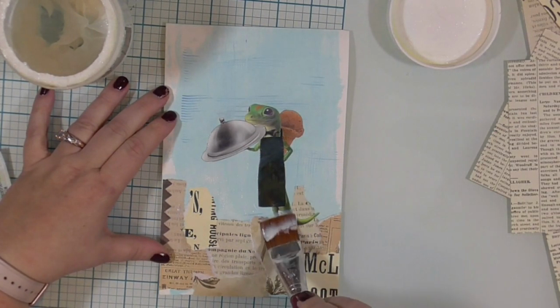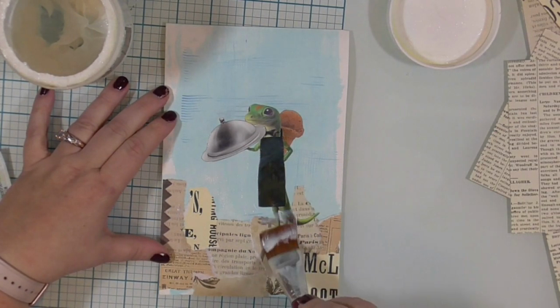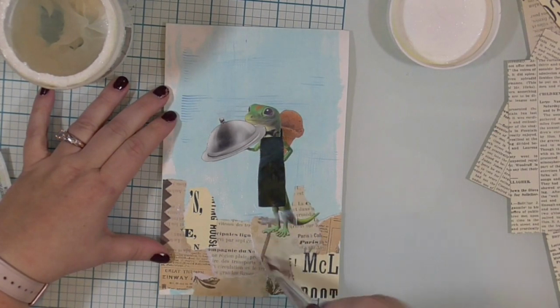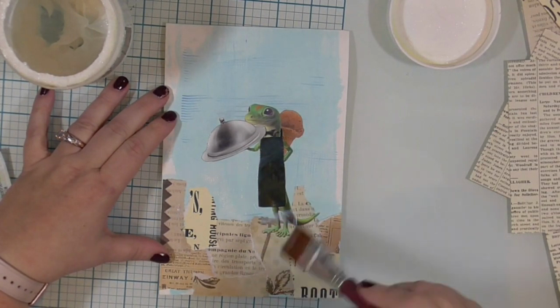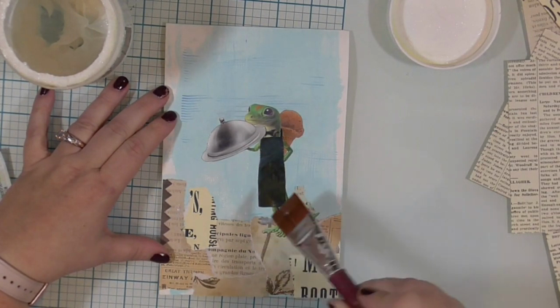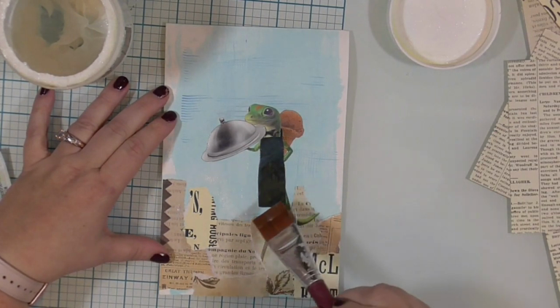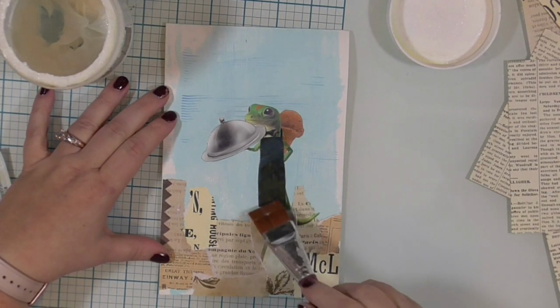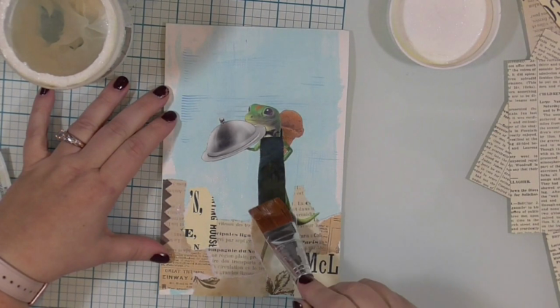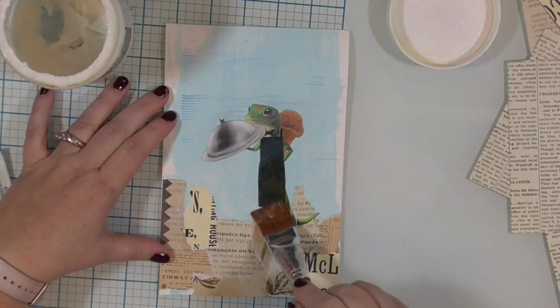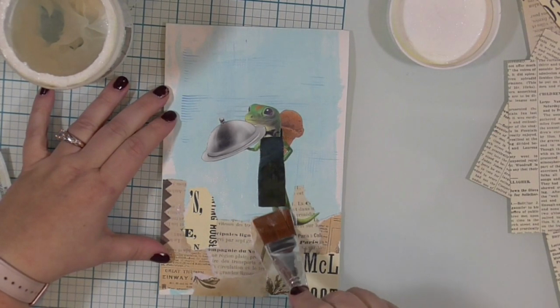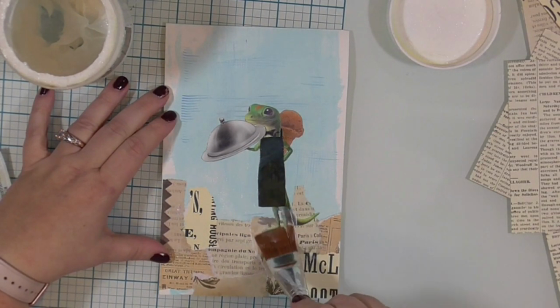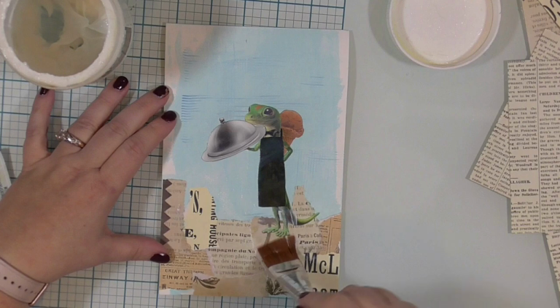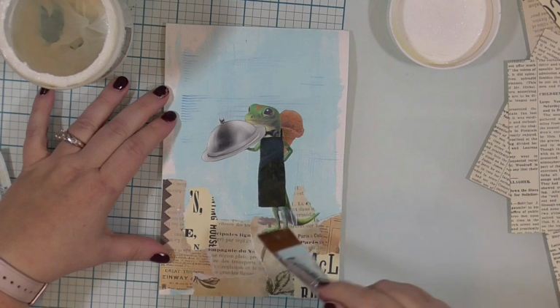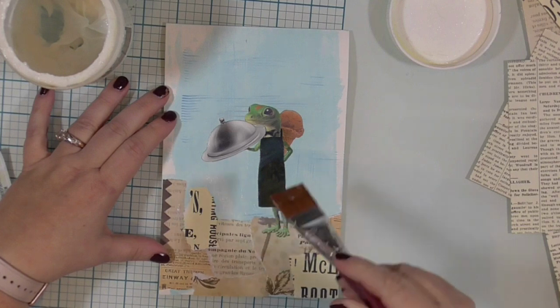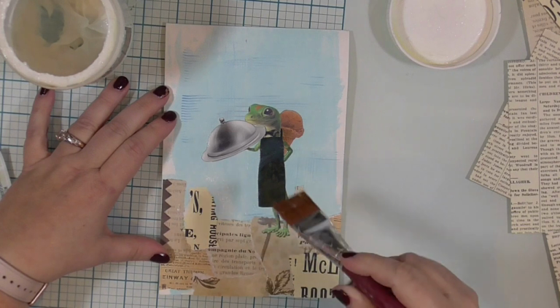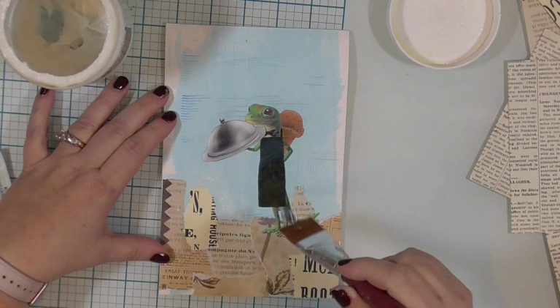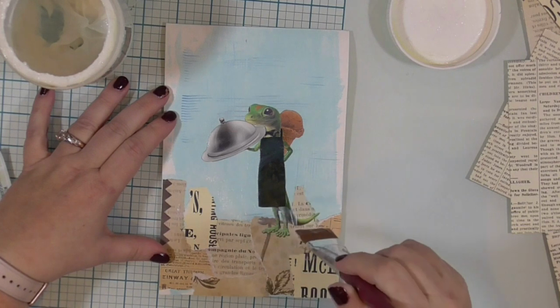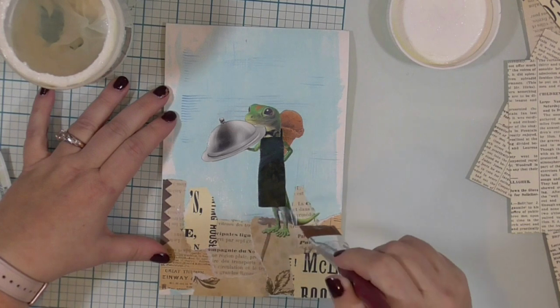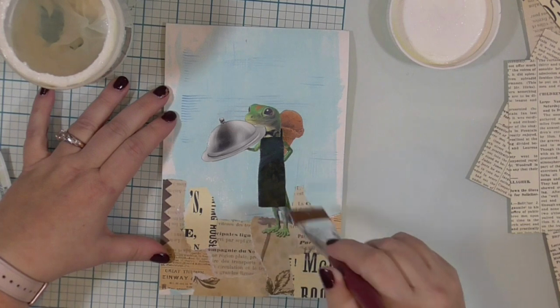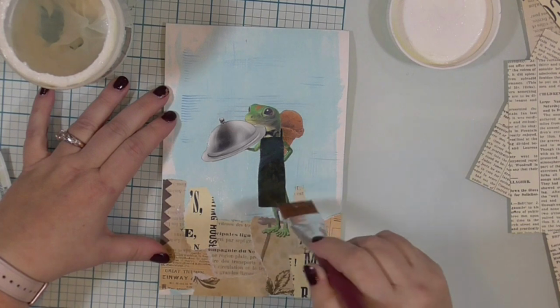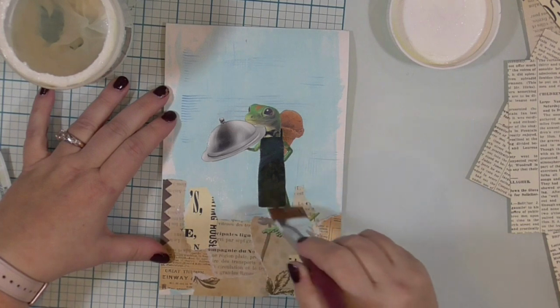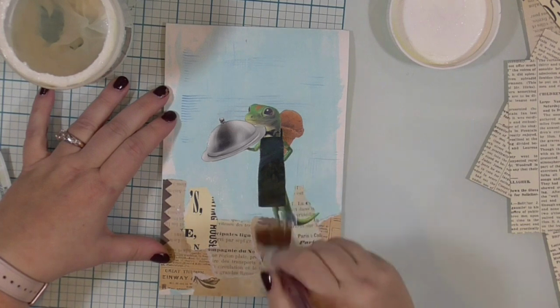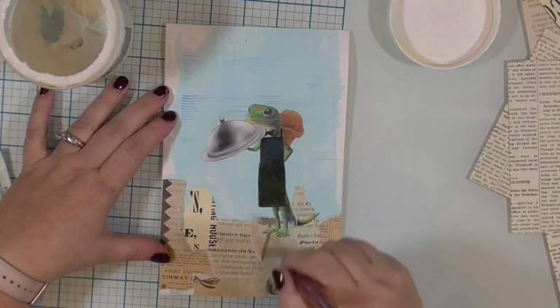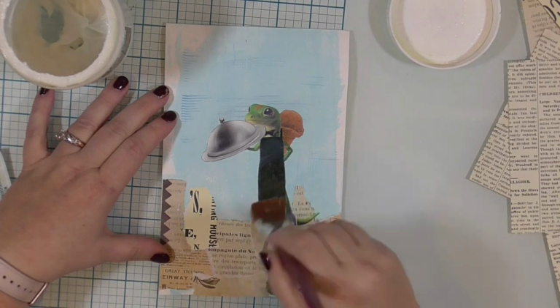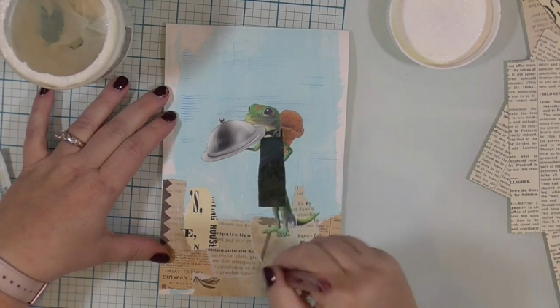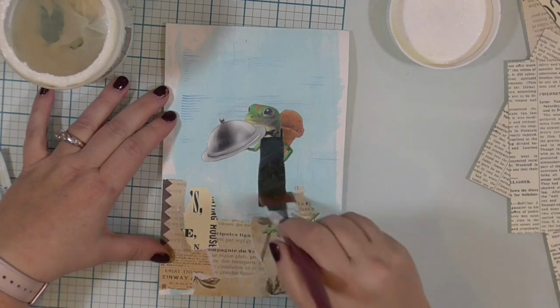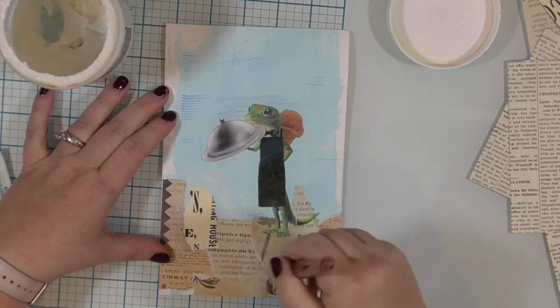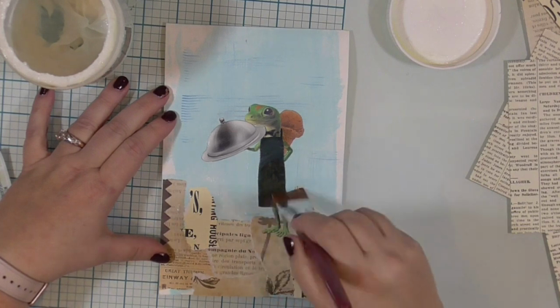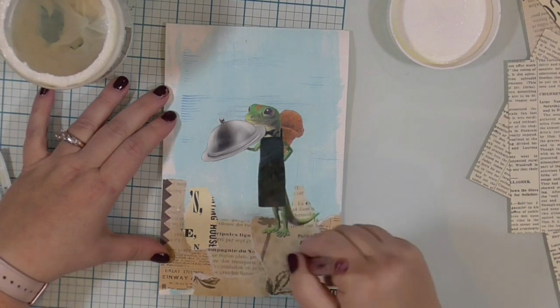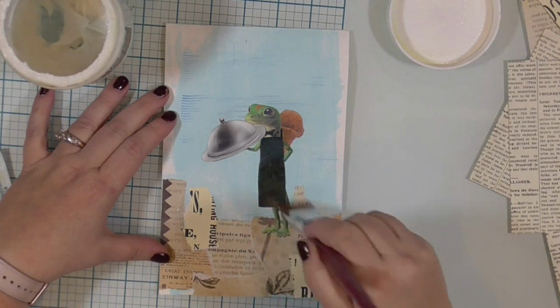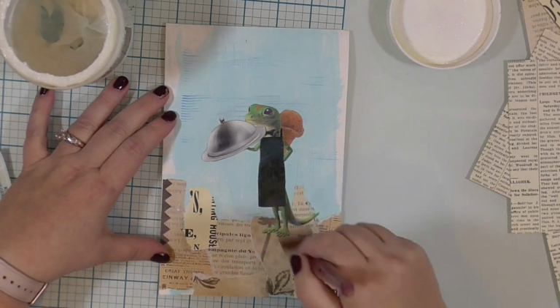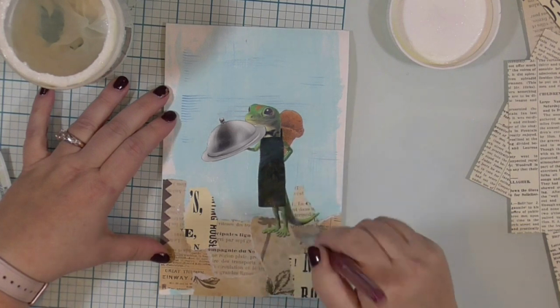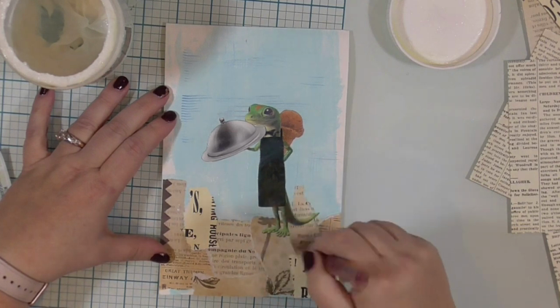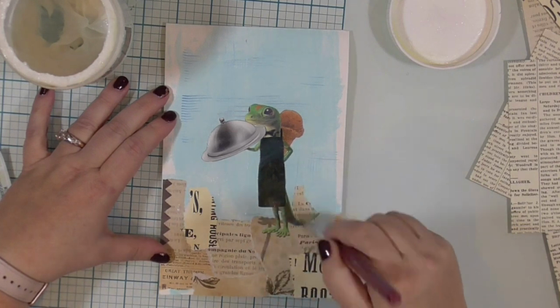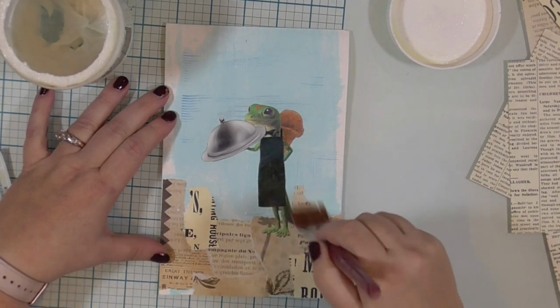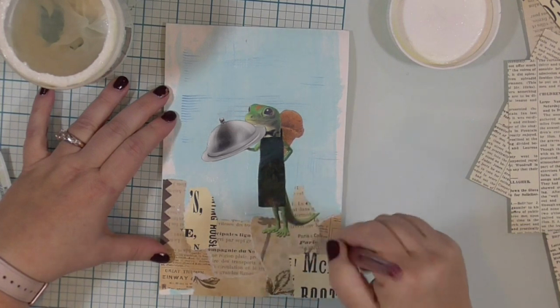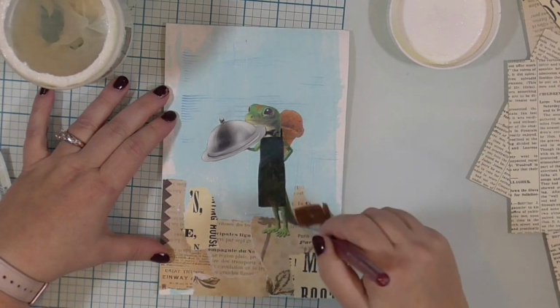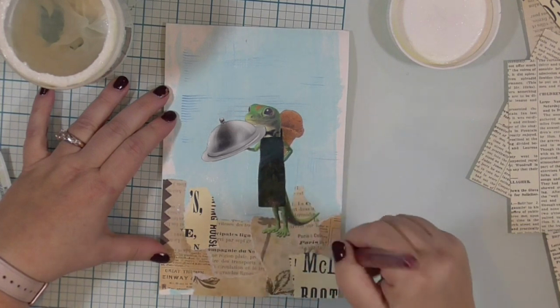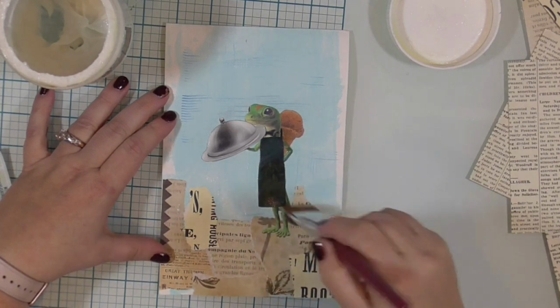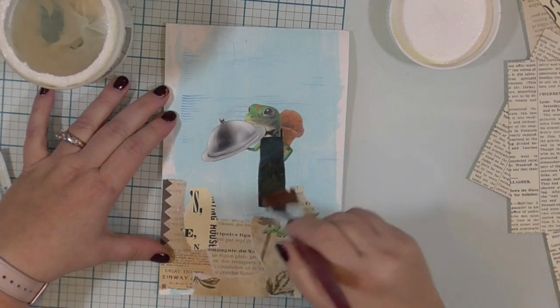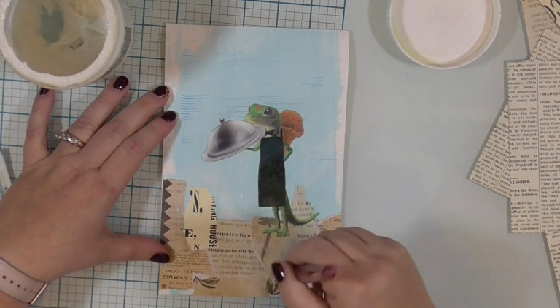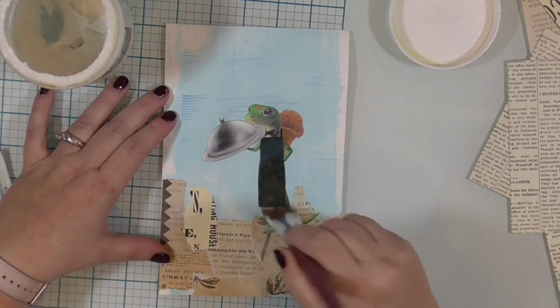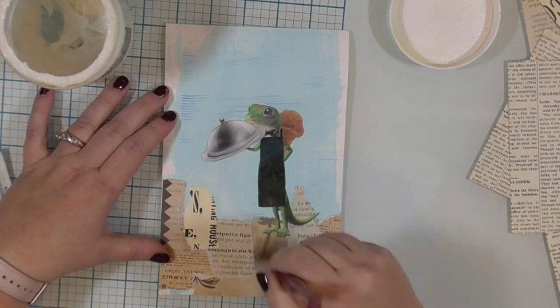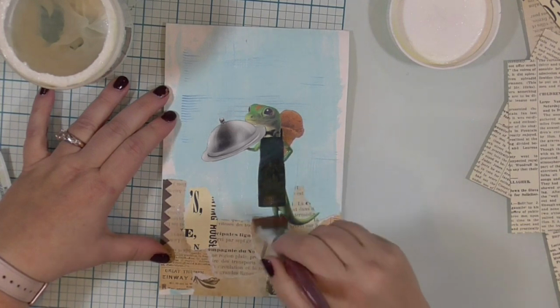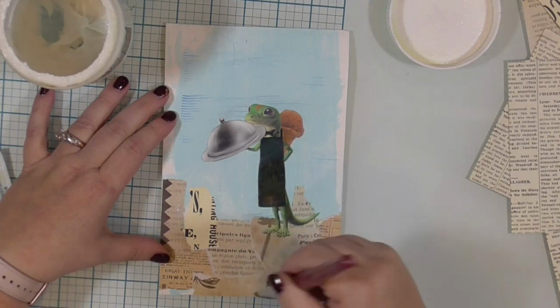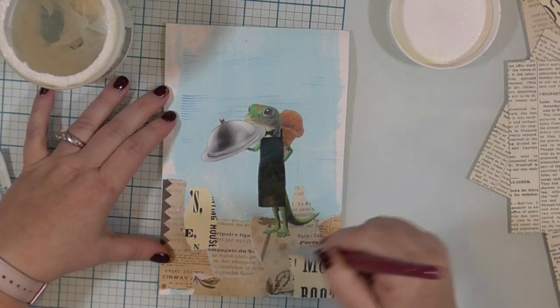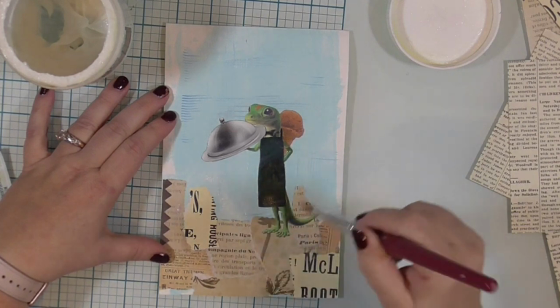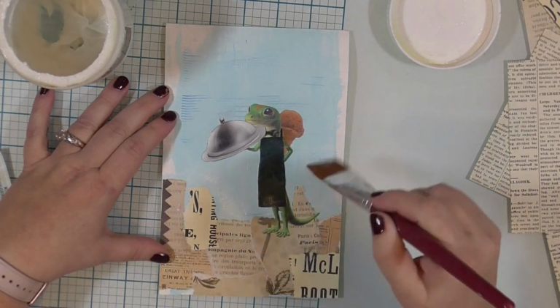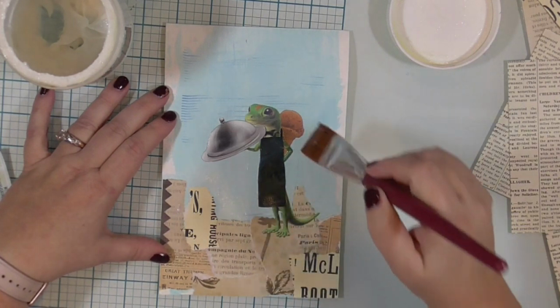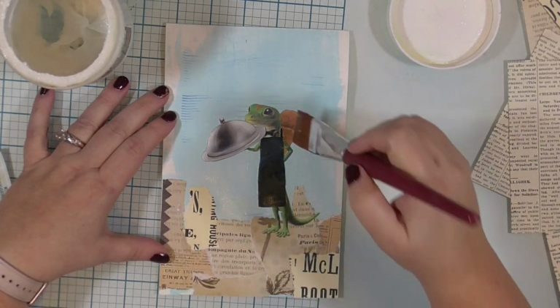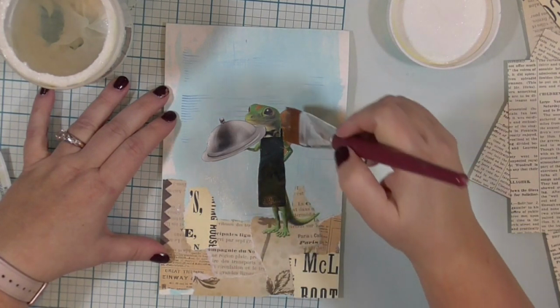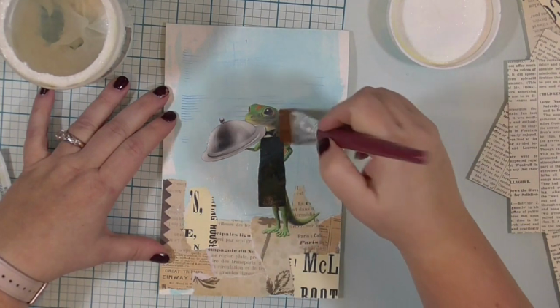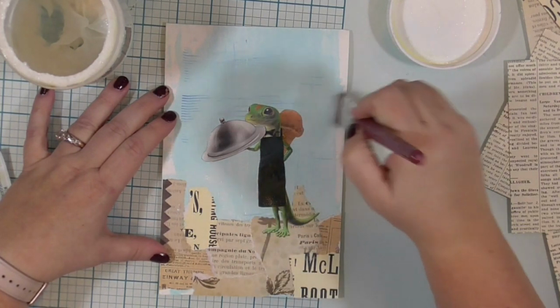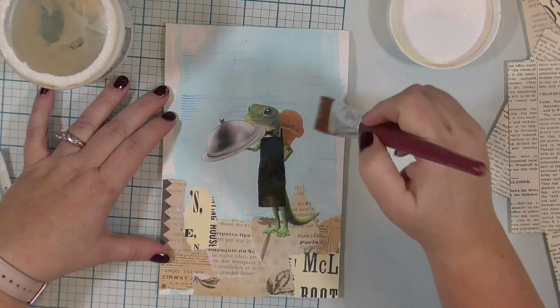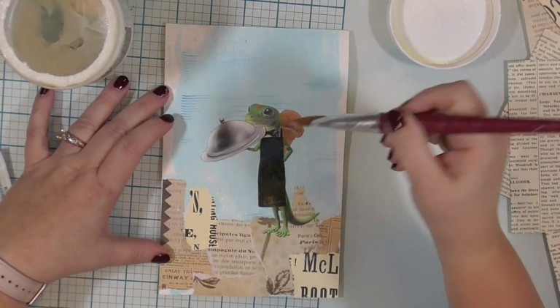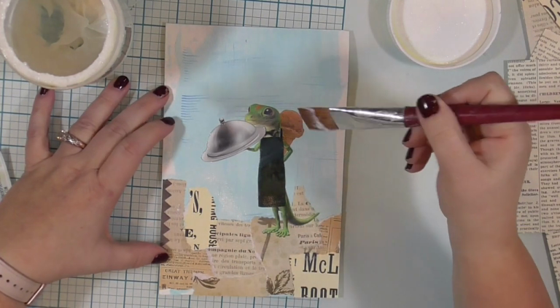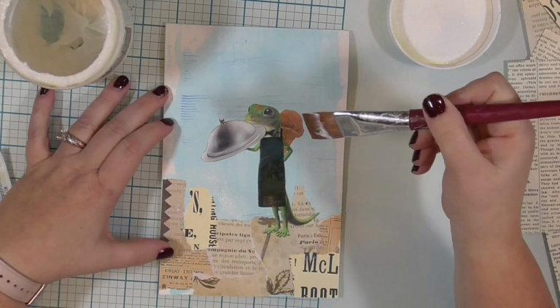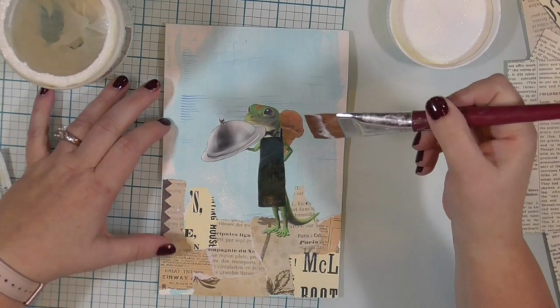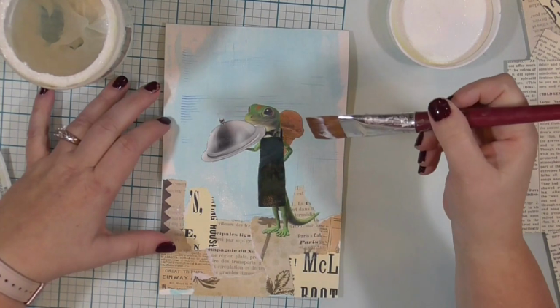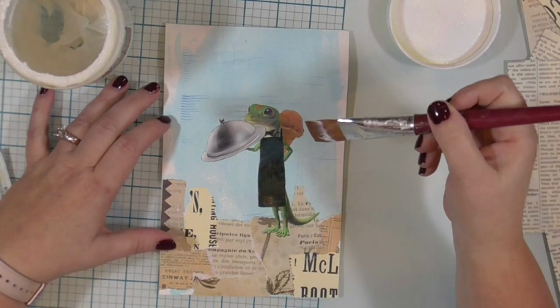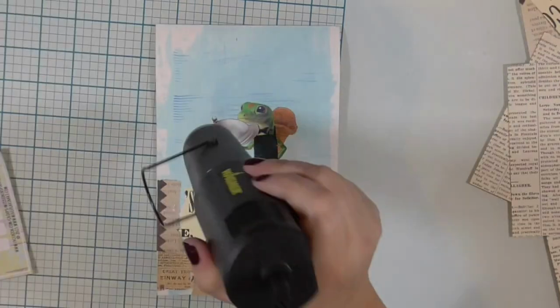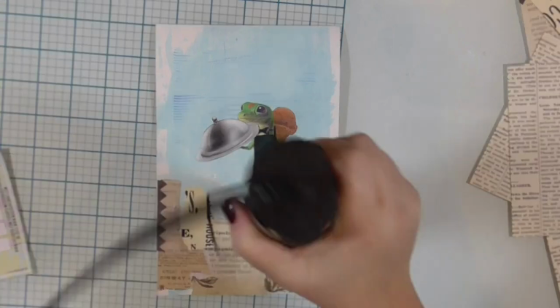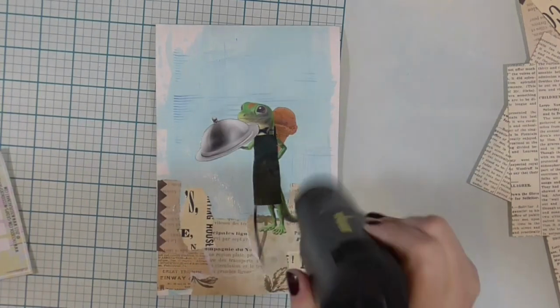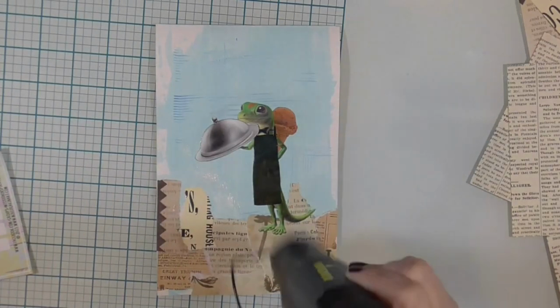Once I have him covered up with gel medium and I'm sure that all of his arms and legs and tail have stuck down properly, I will heat set this gel medium and move on to the next step.